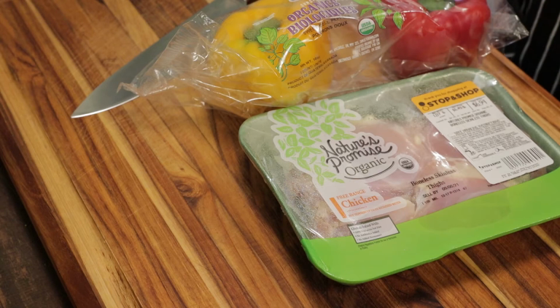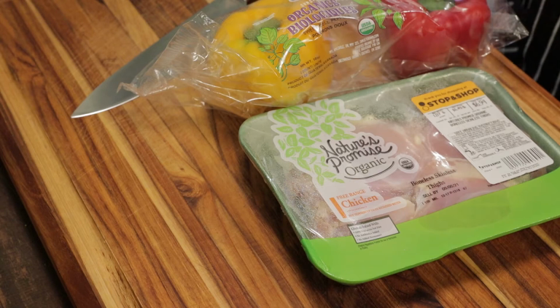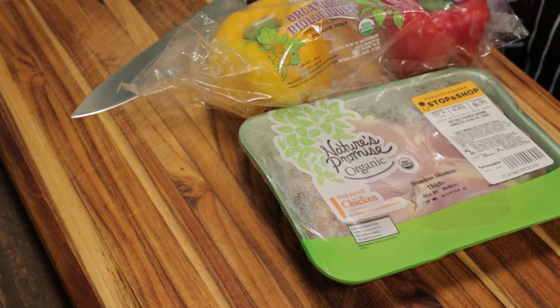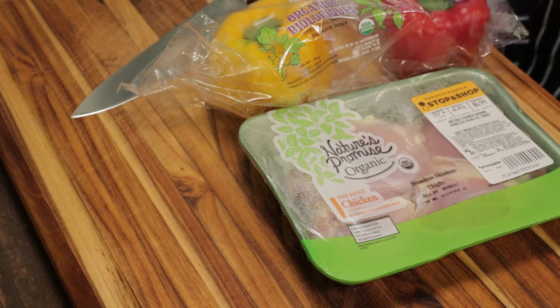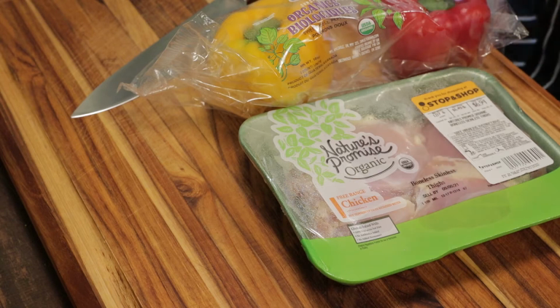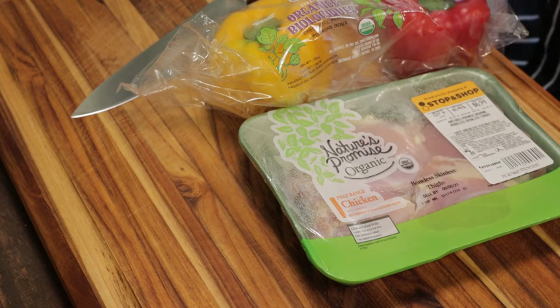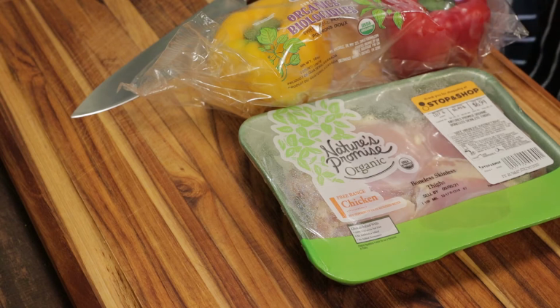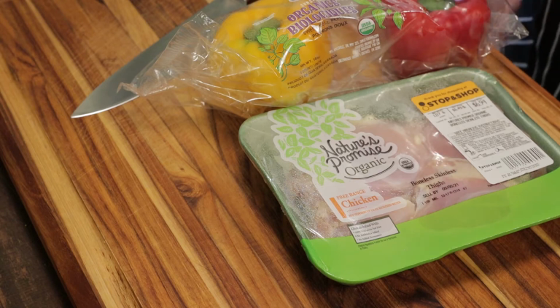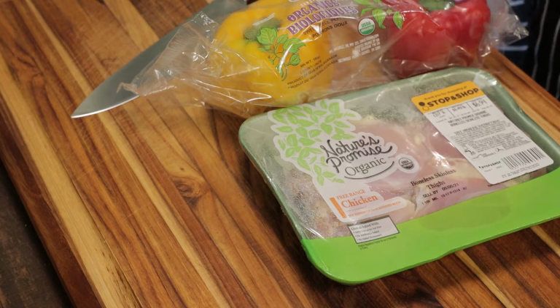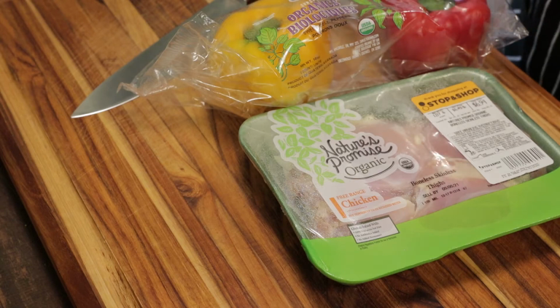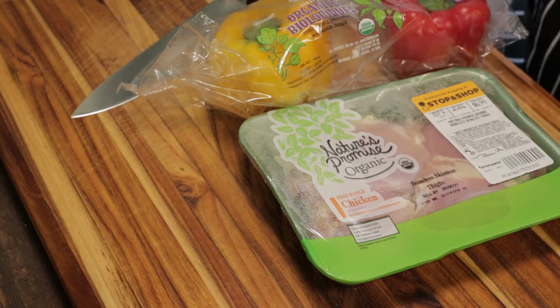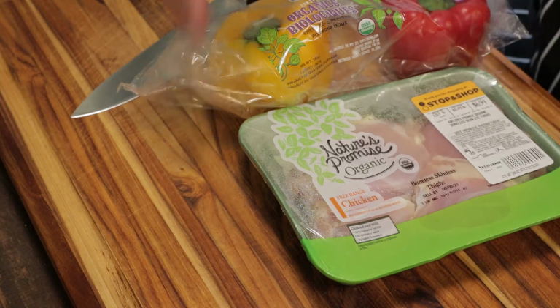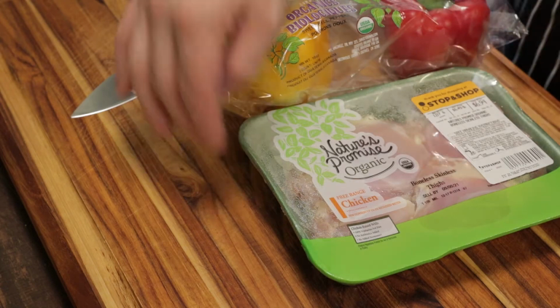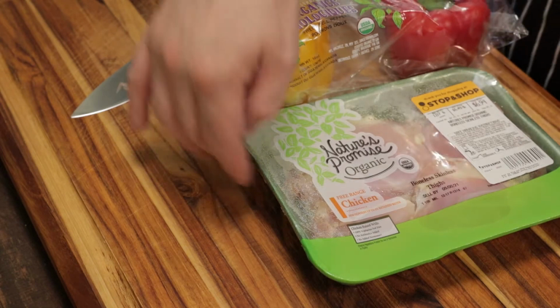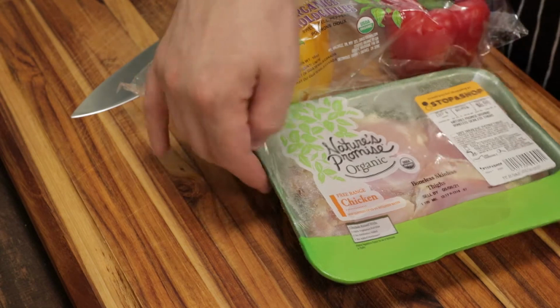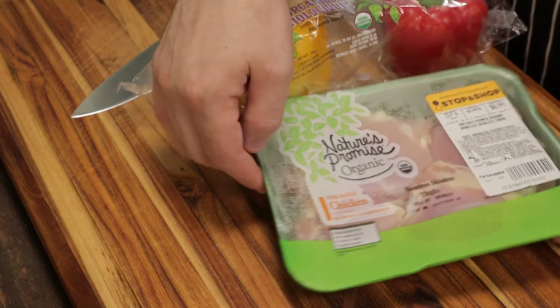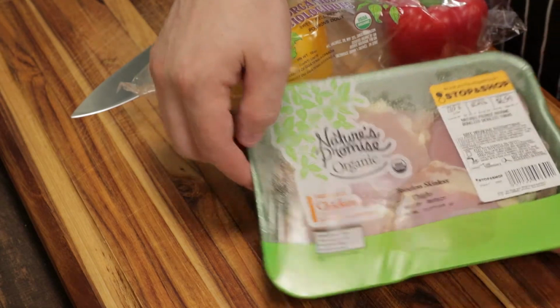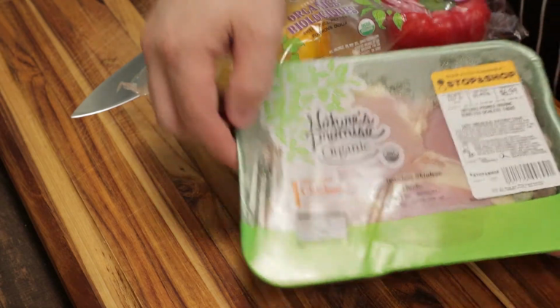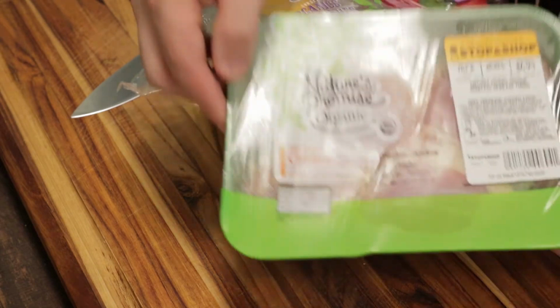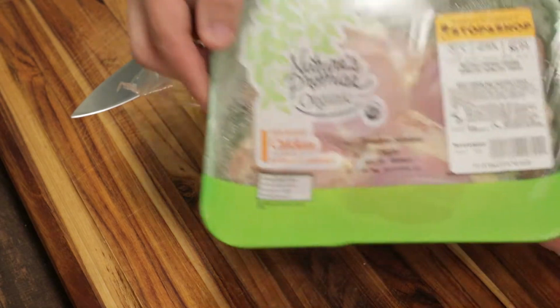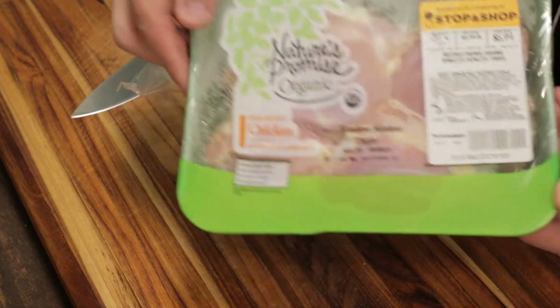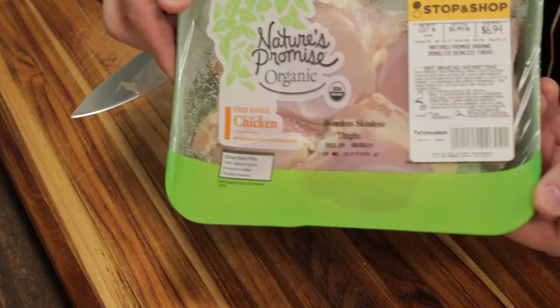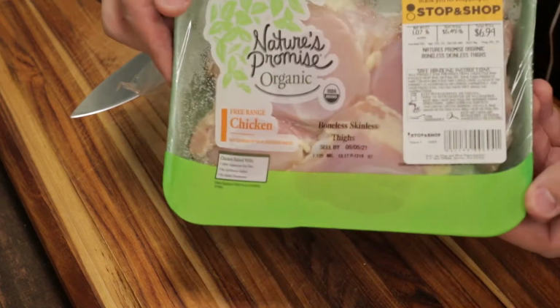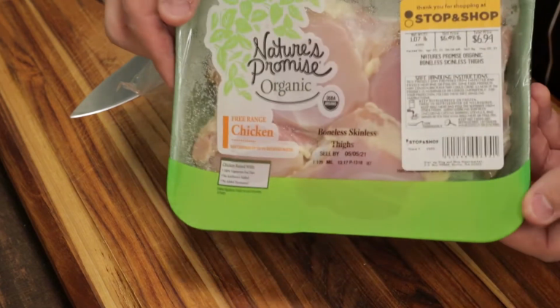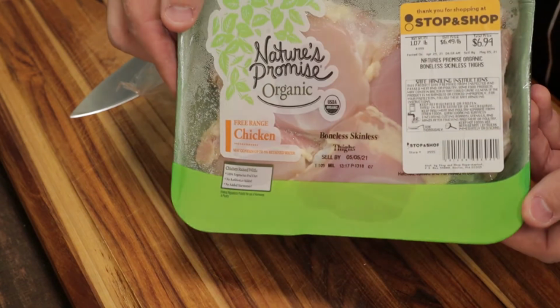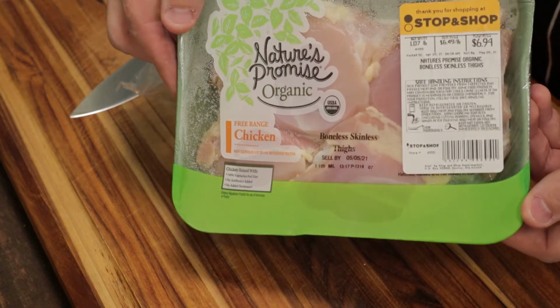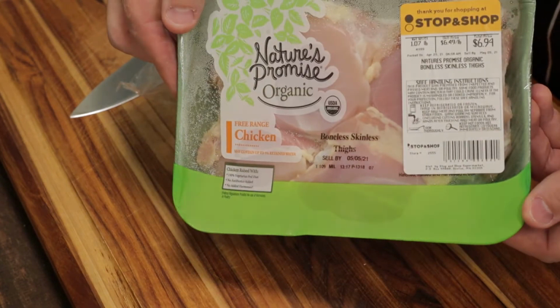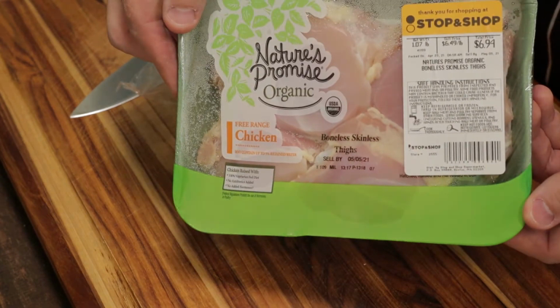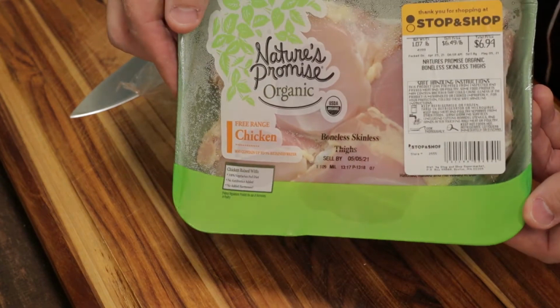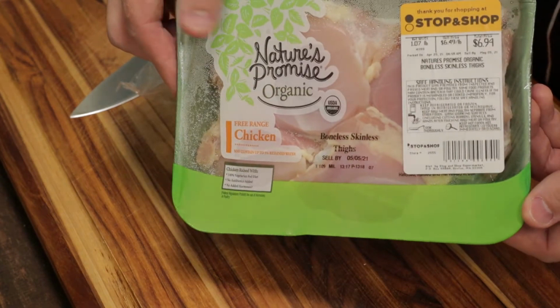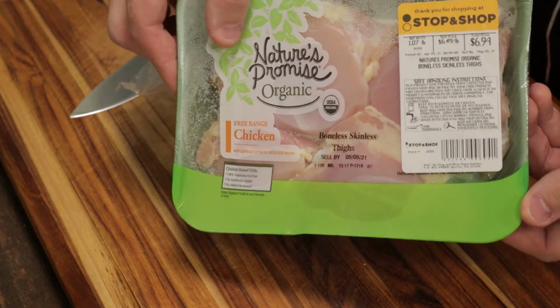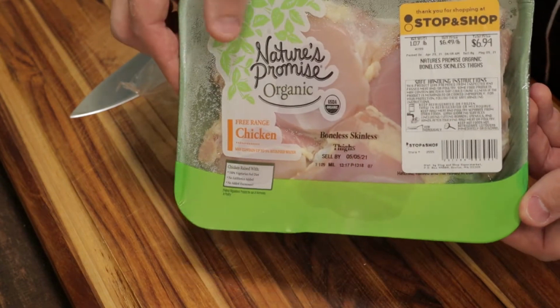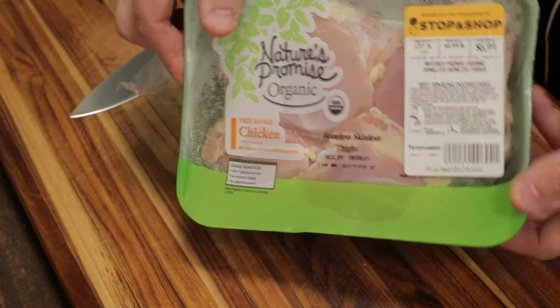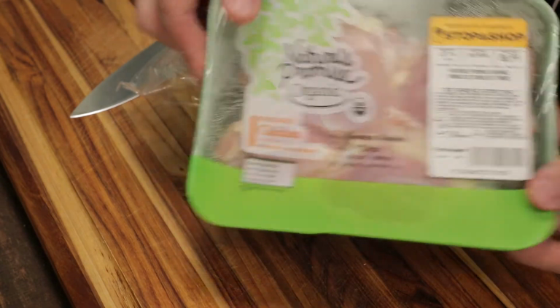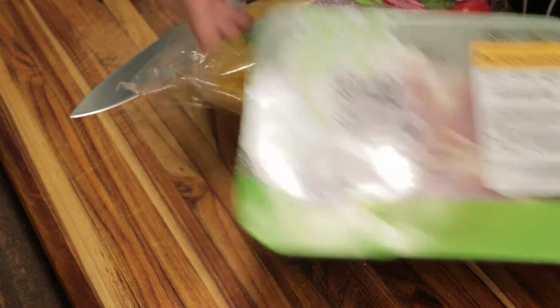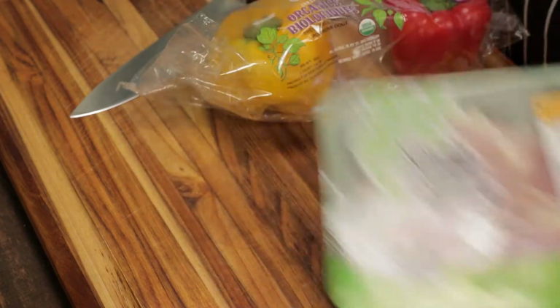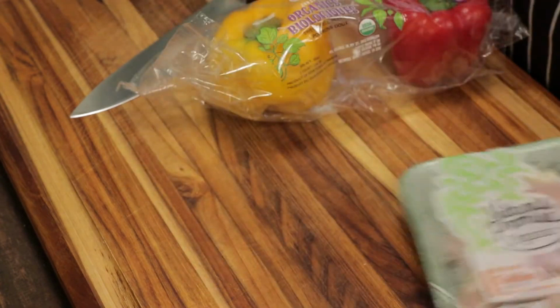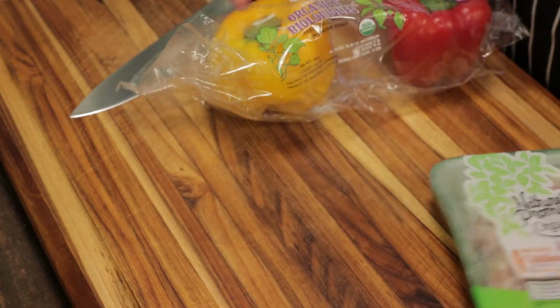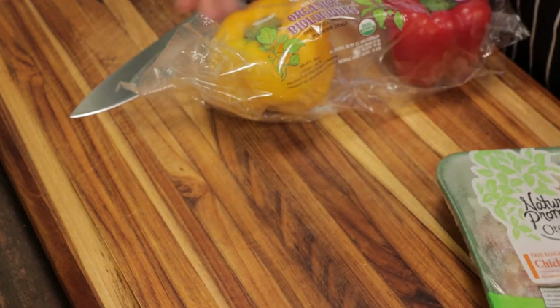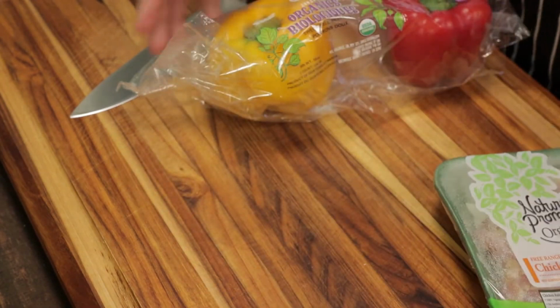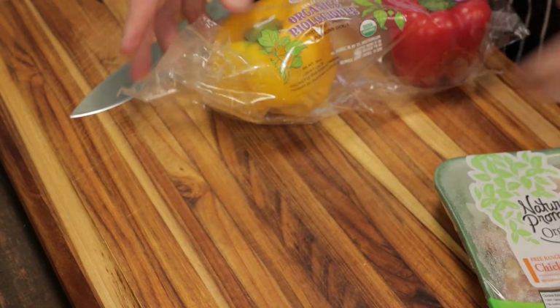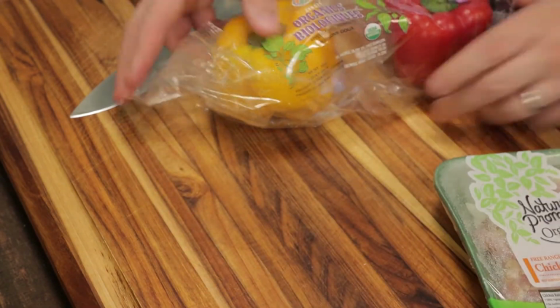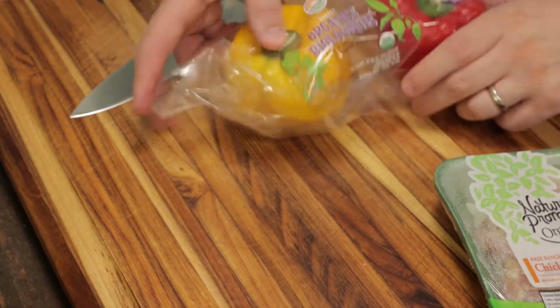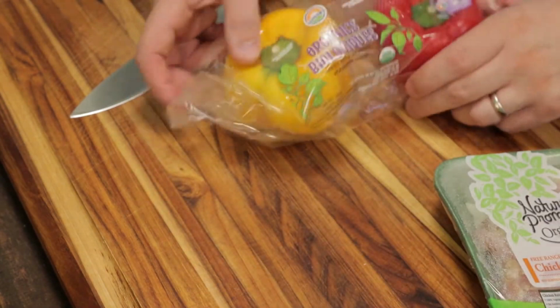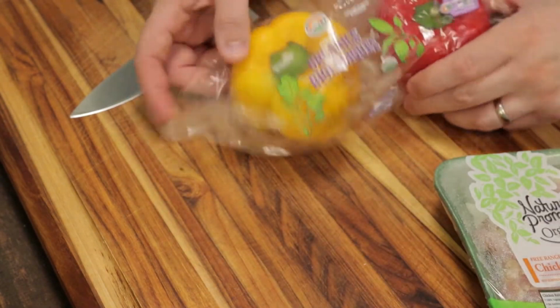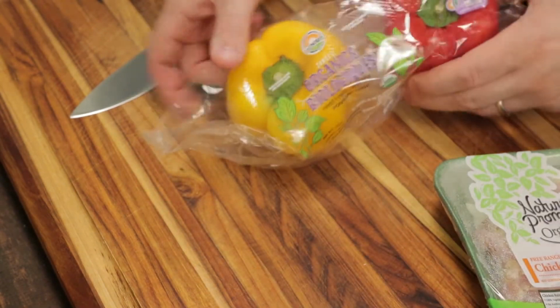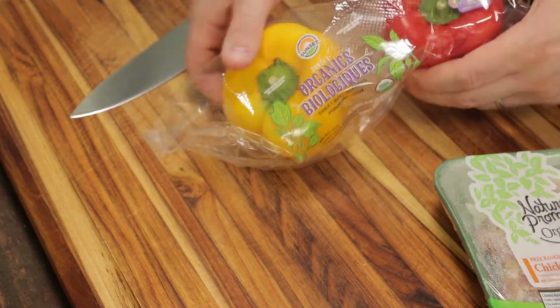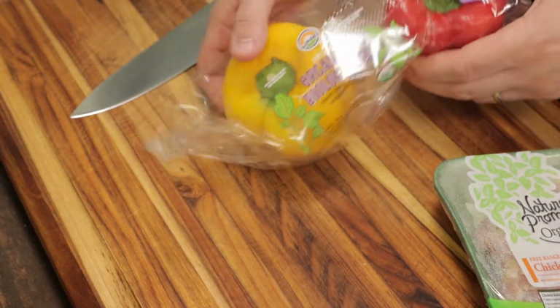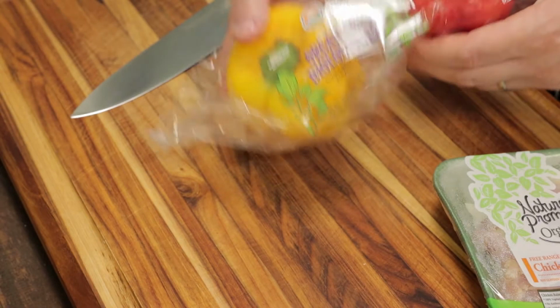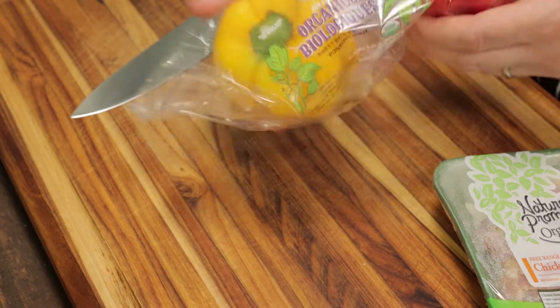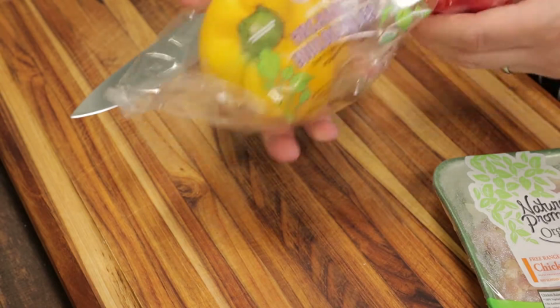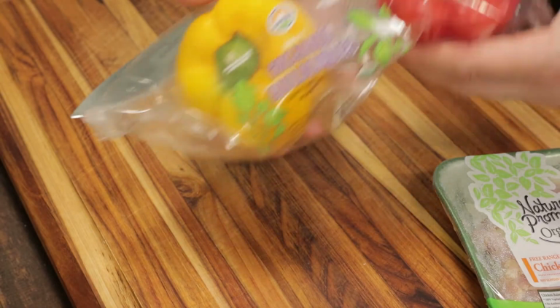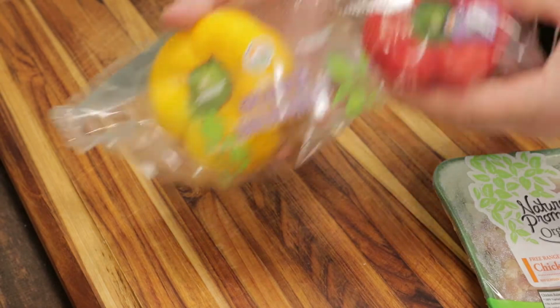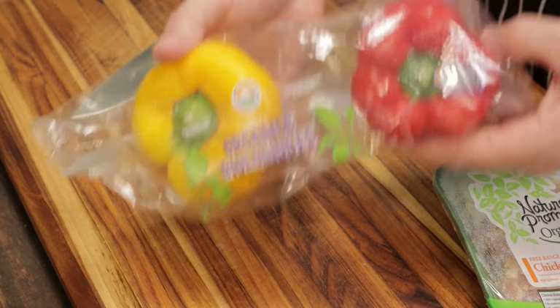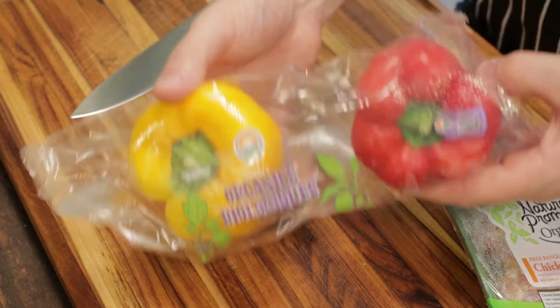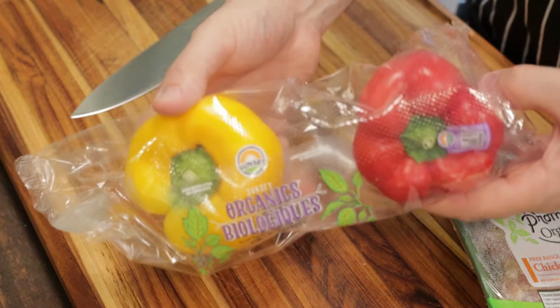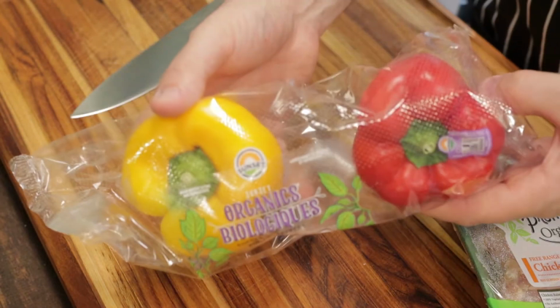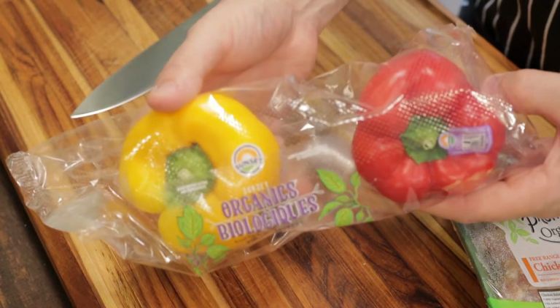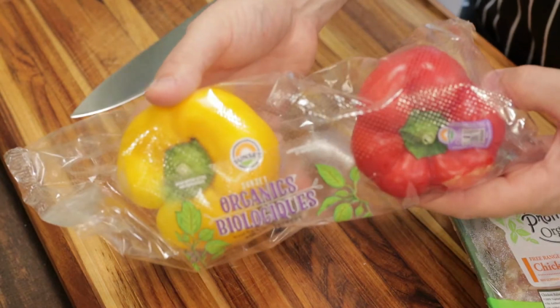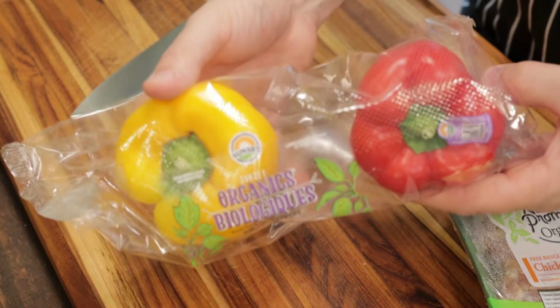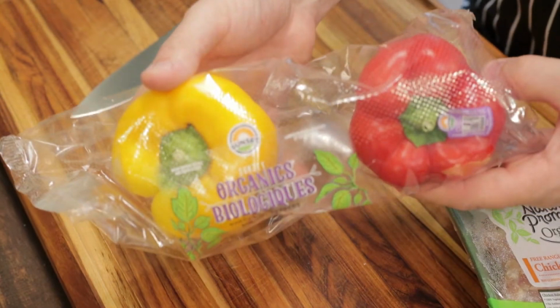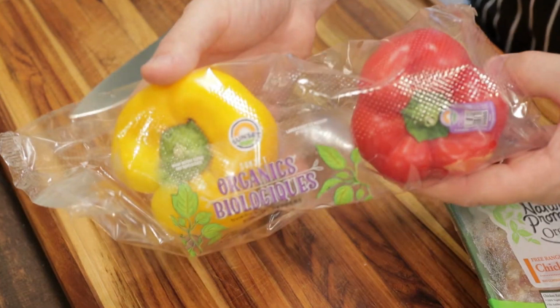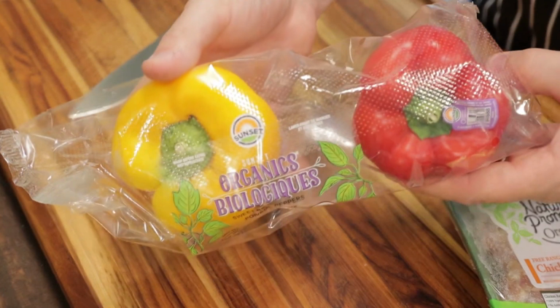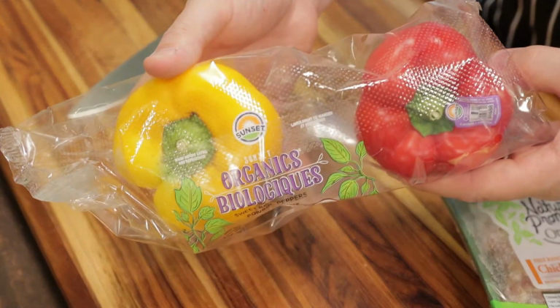Thanks for coming back. Today we're using organic chicken thighs and bell peppers to make a homemade baby food.